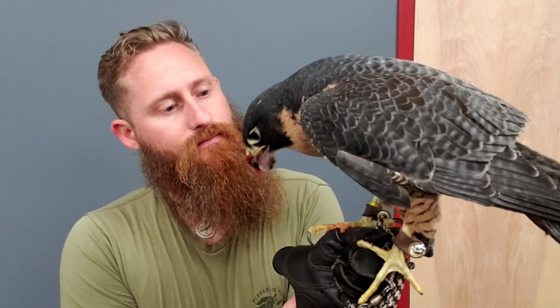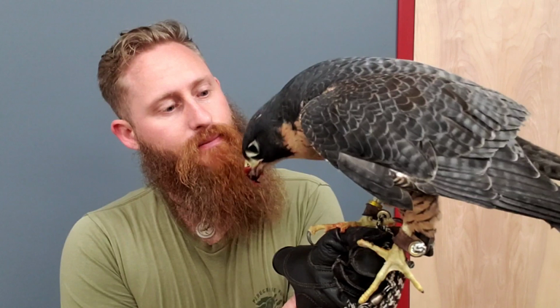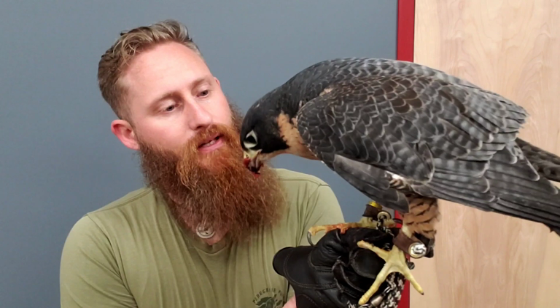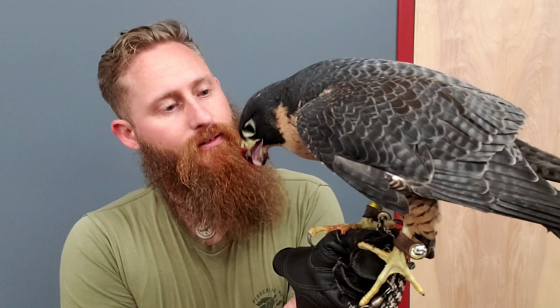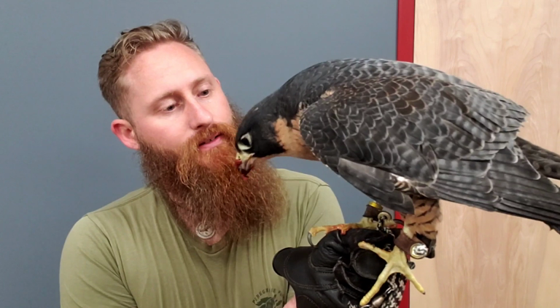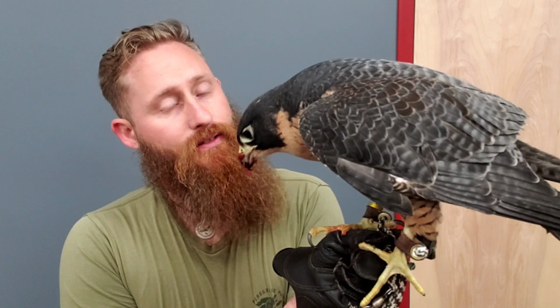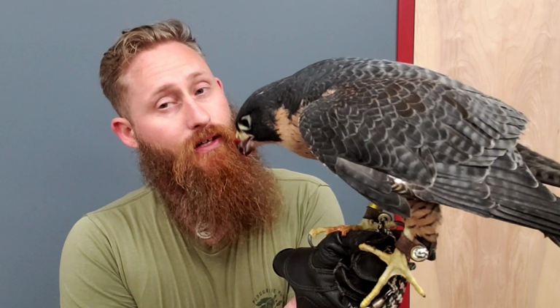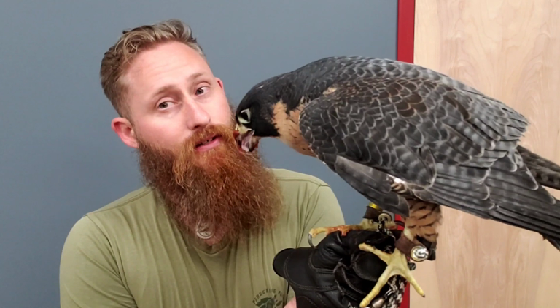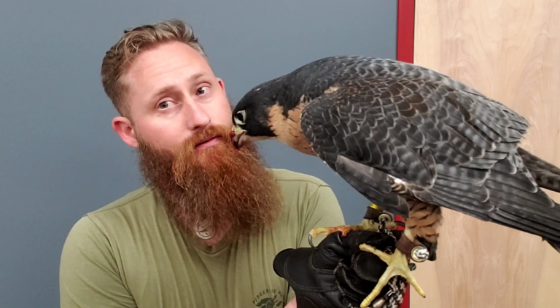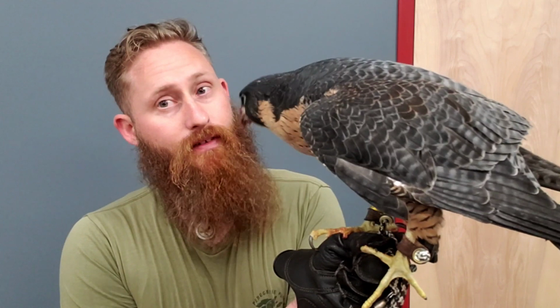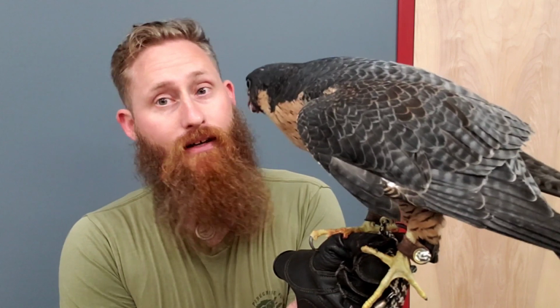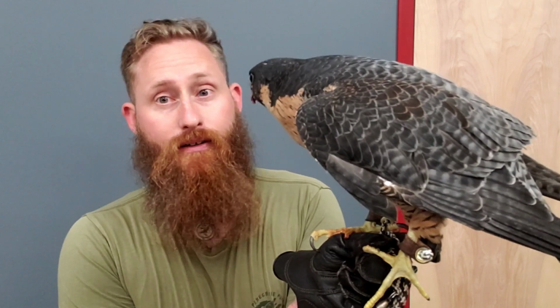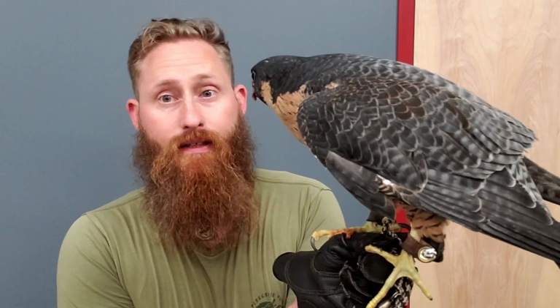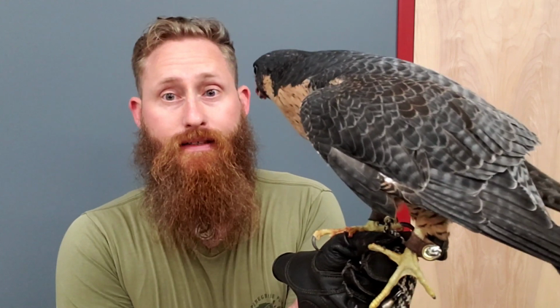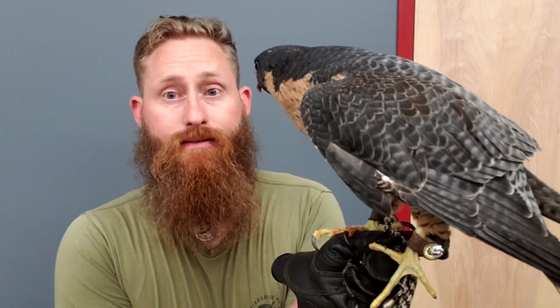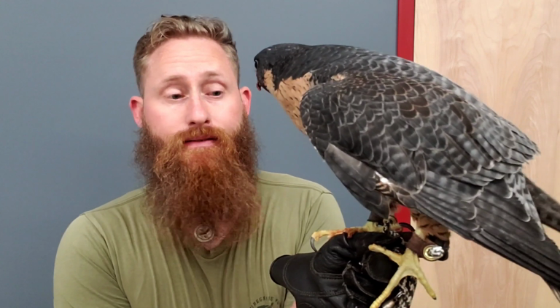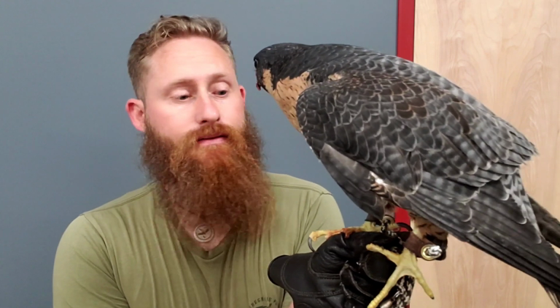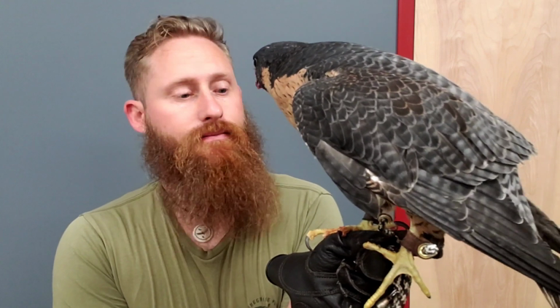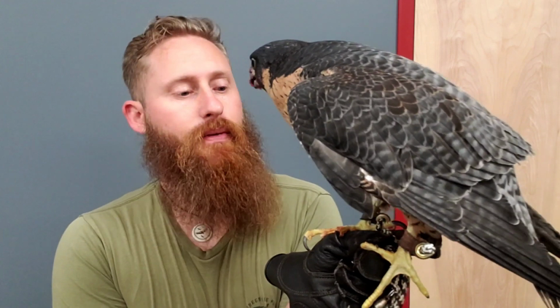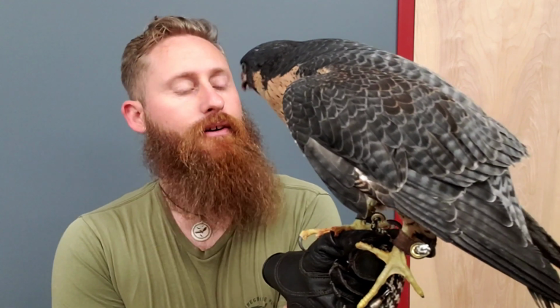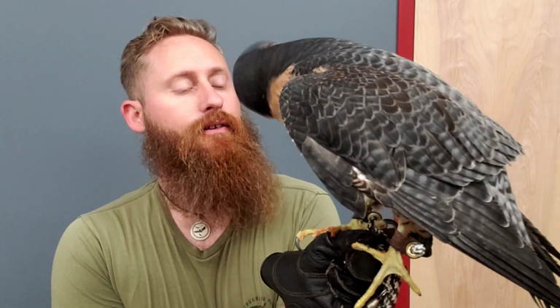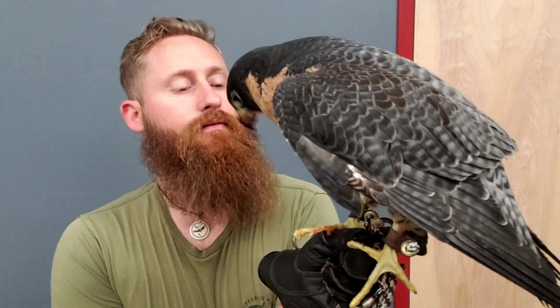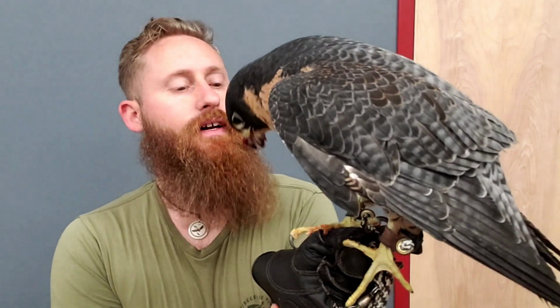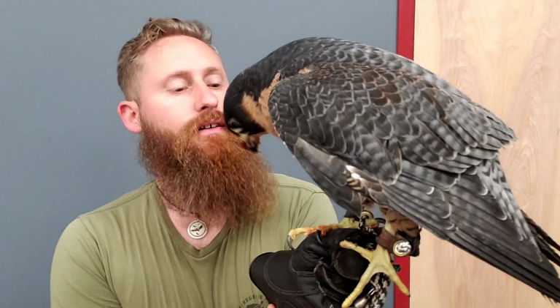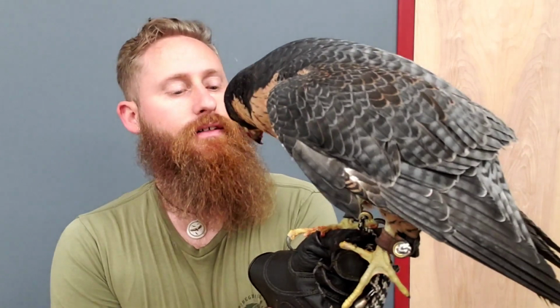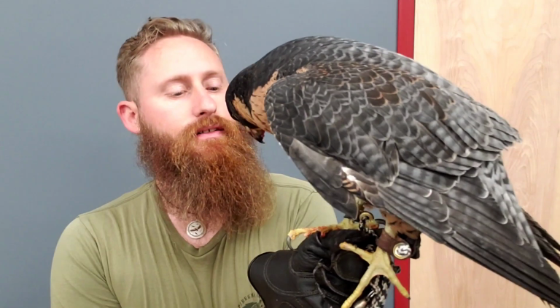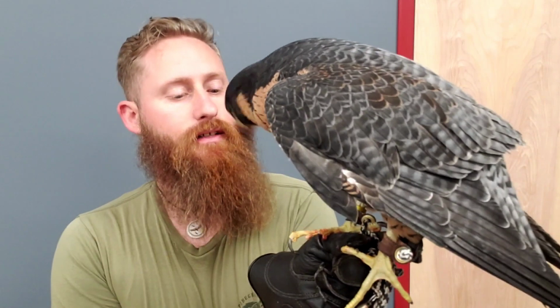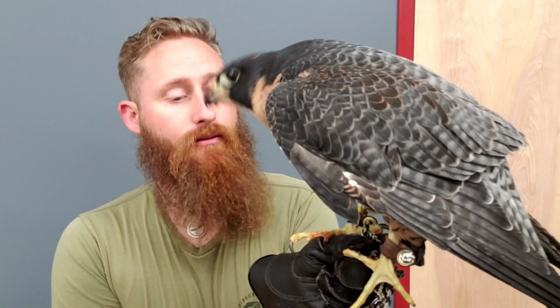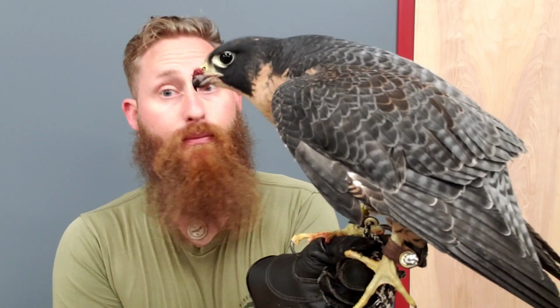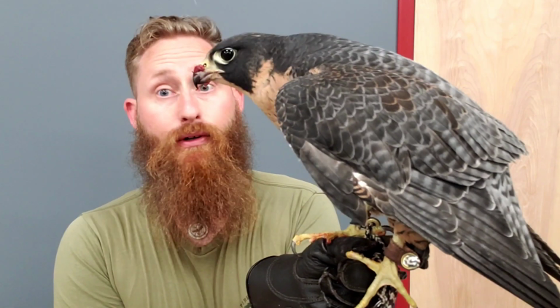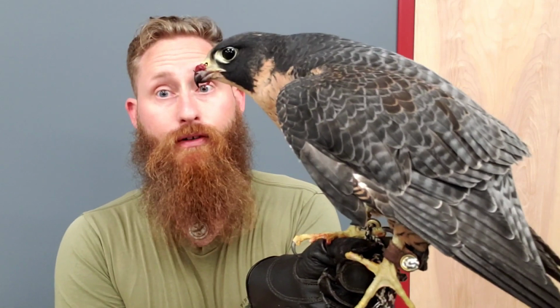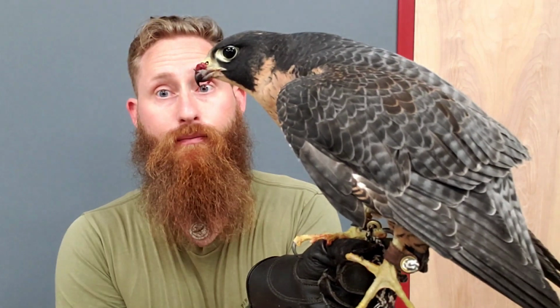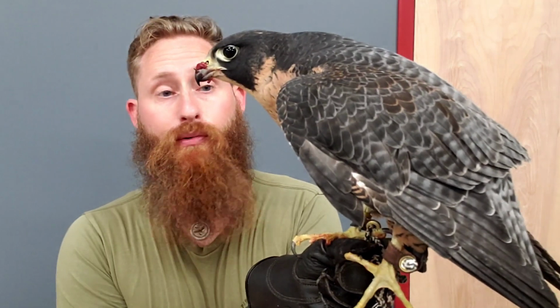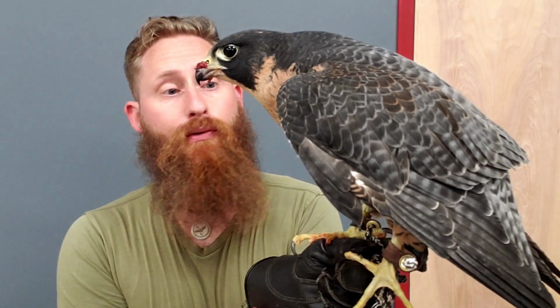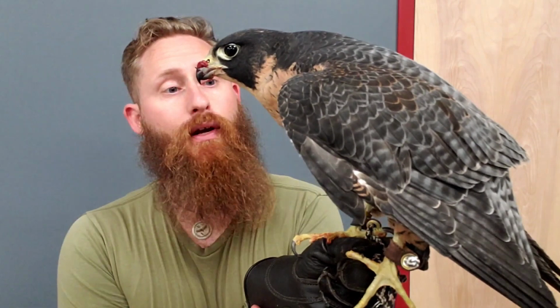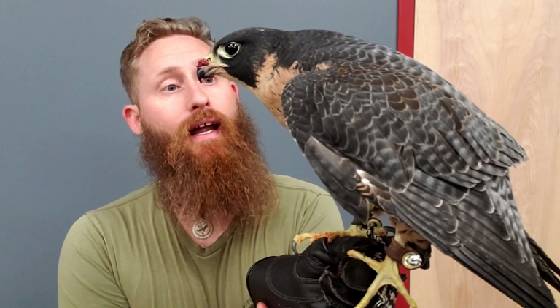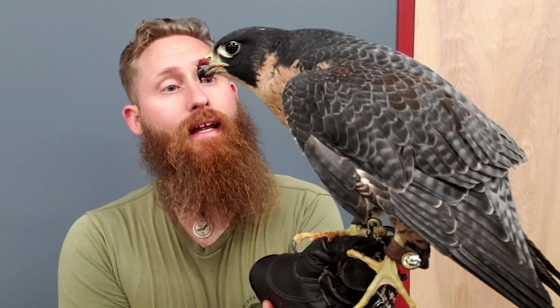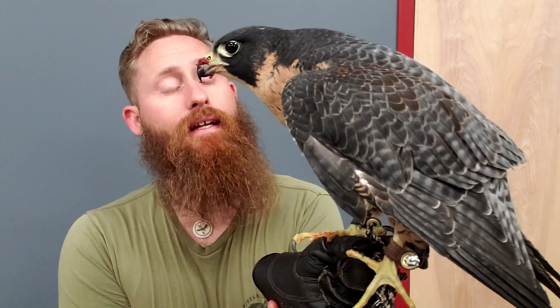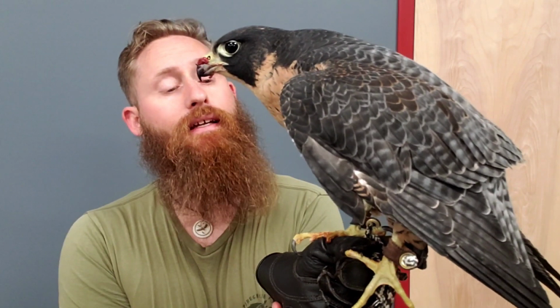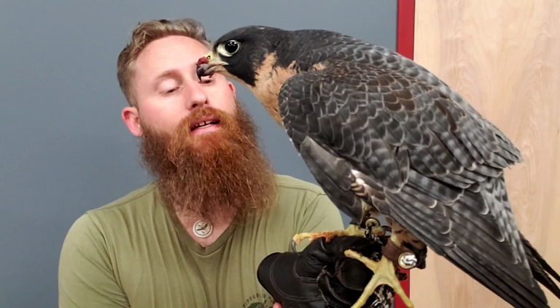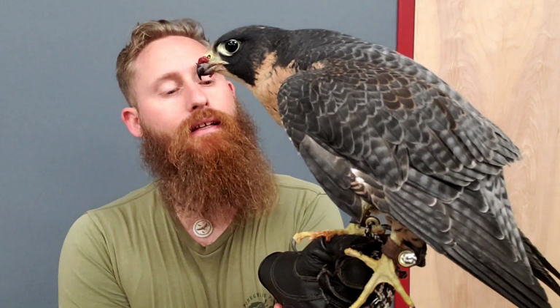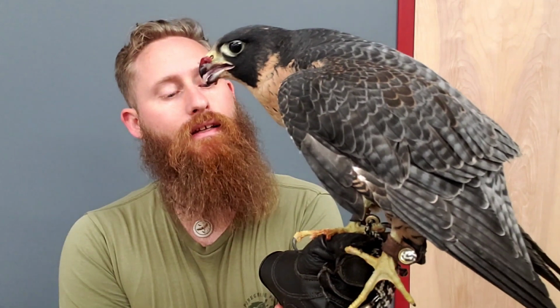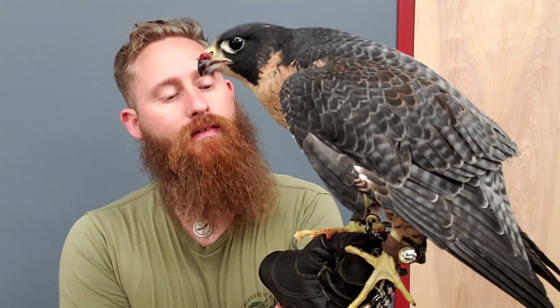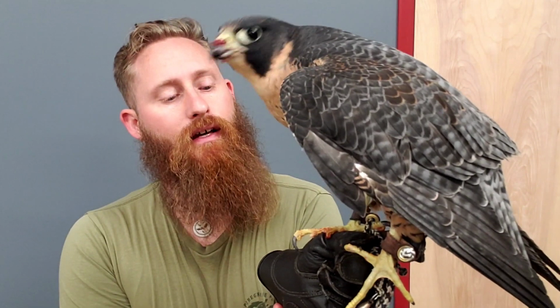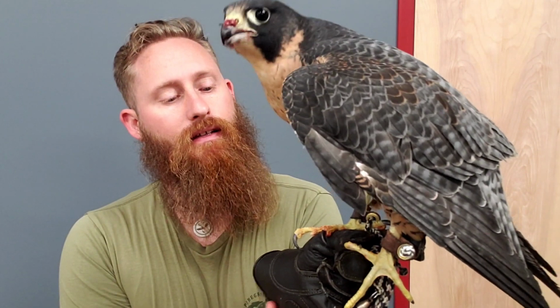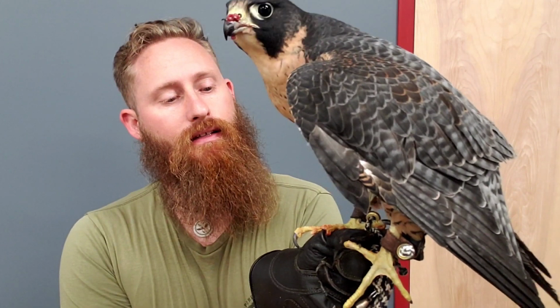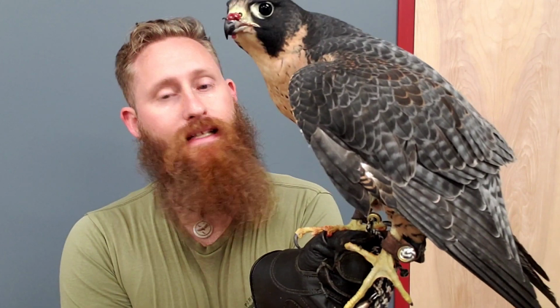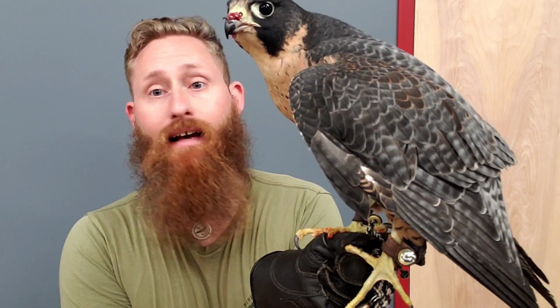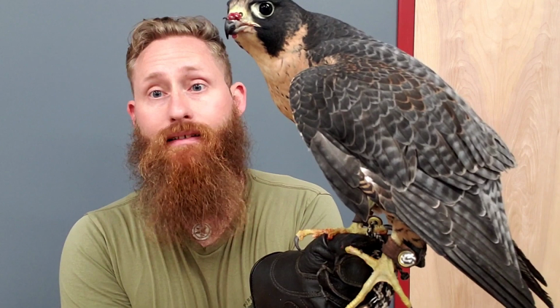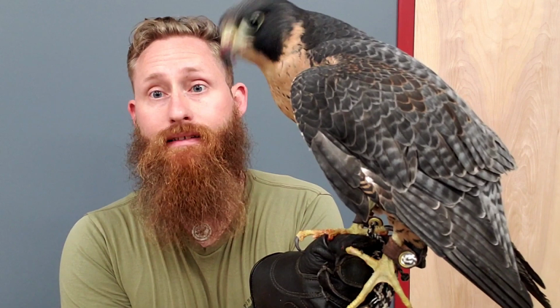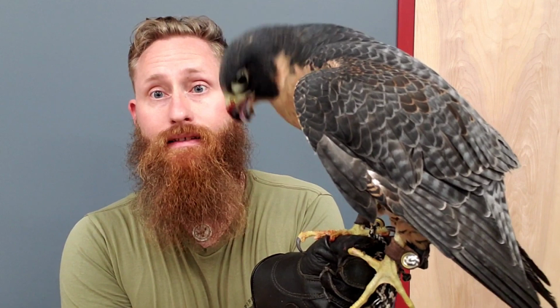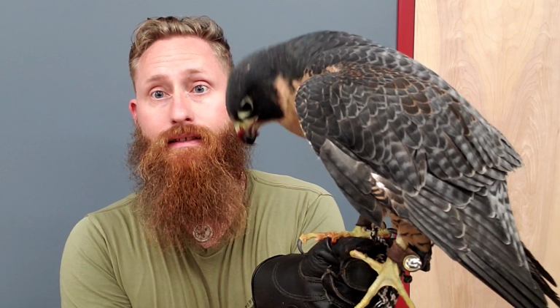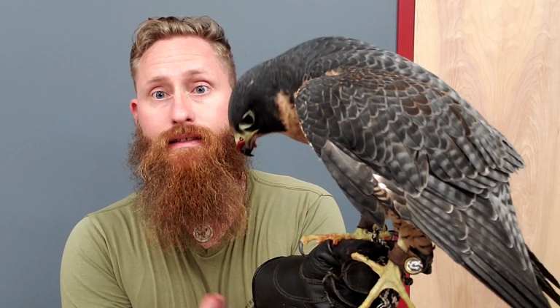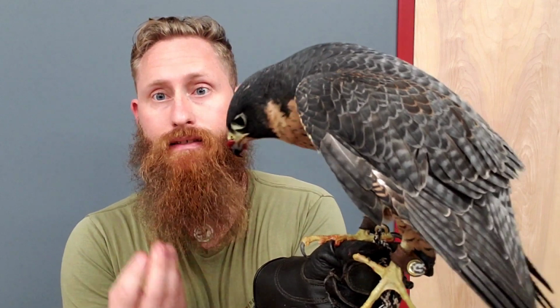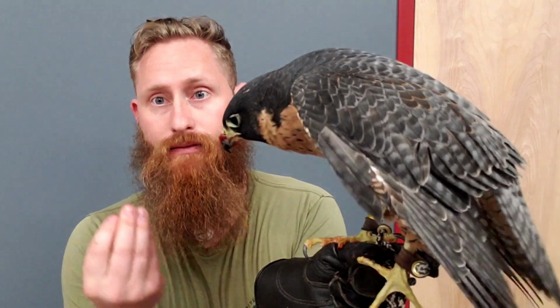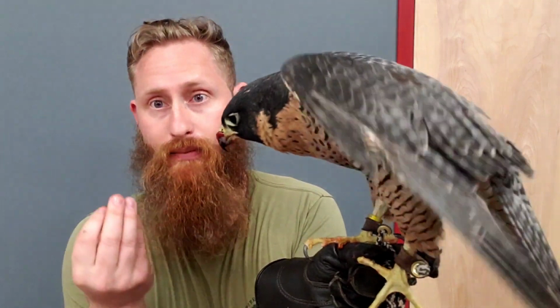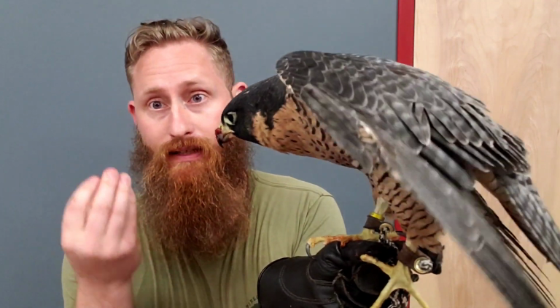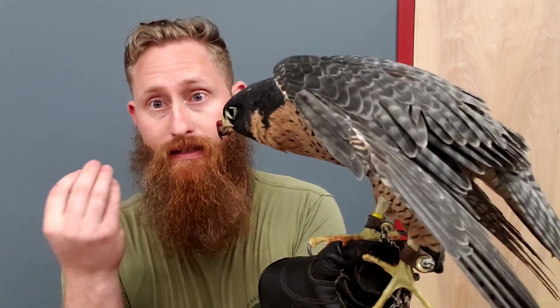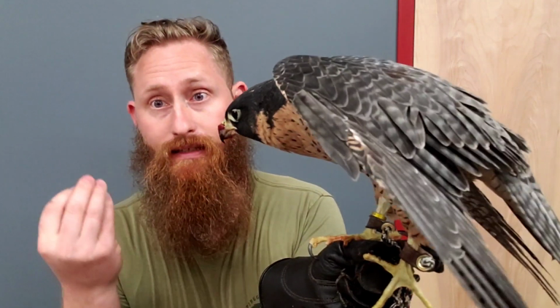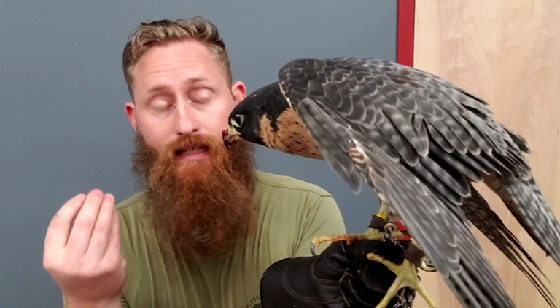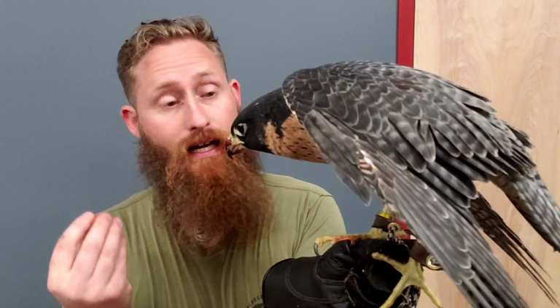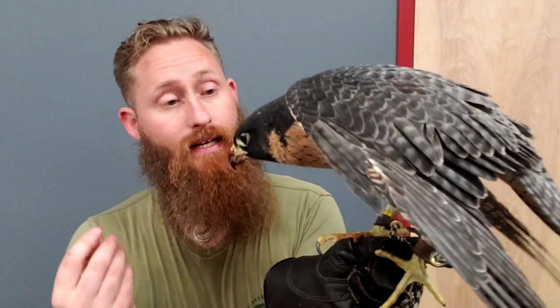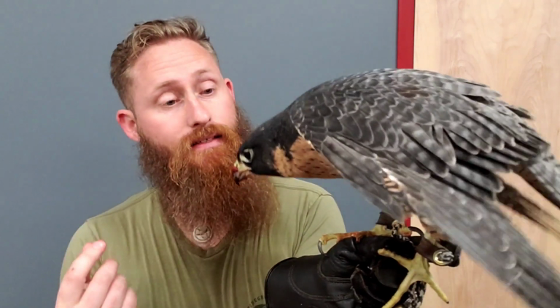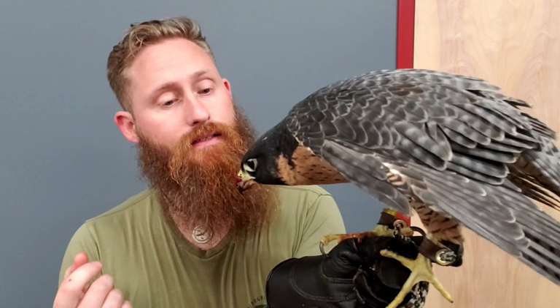Peregrines are a falcon — peregrine falcons. They are a bird of prey. They've got the talons, the beak, and the eyes.